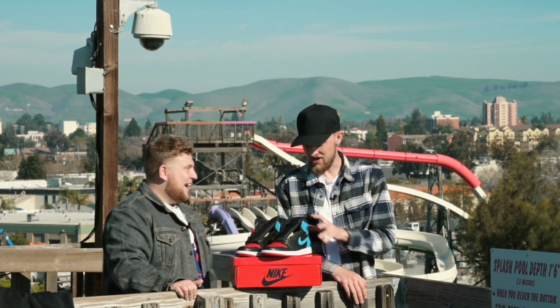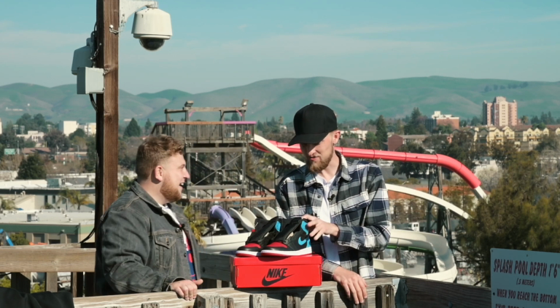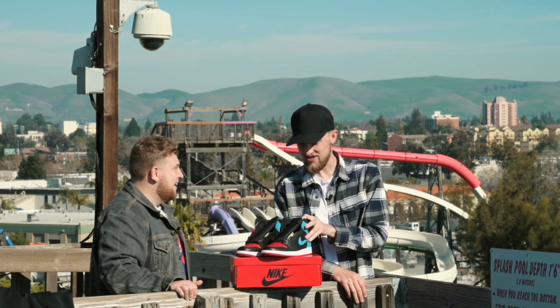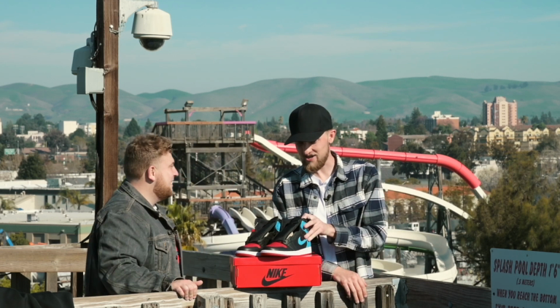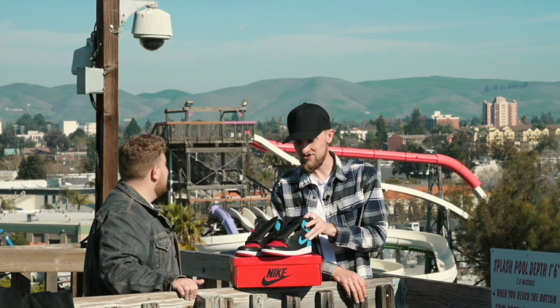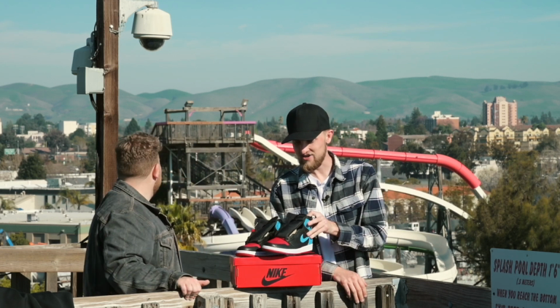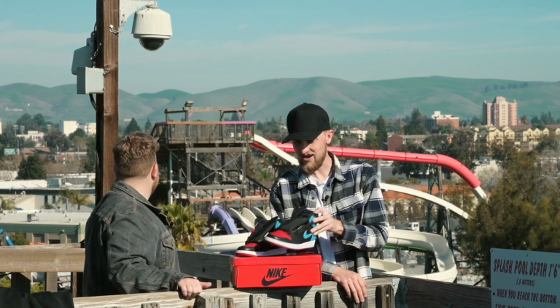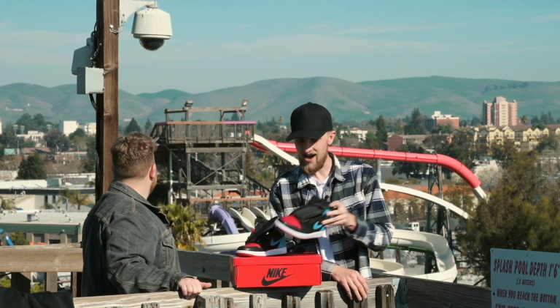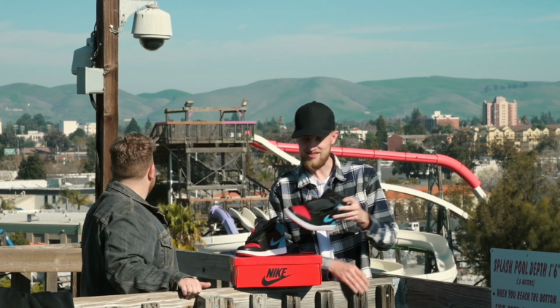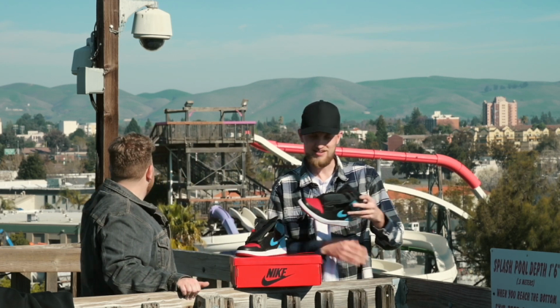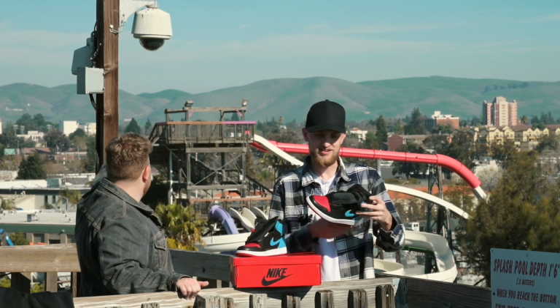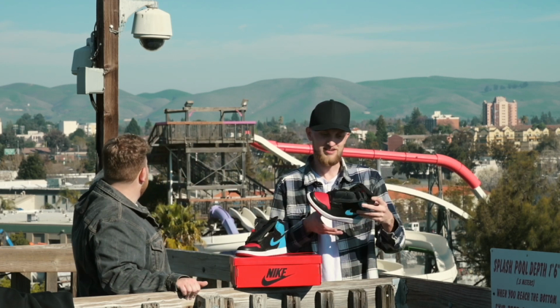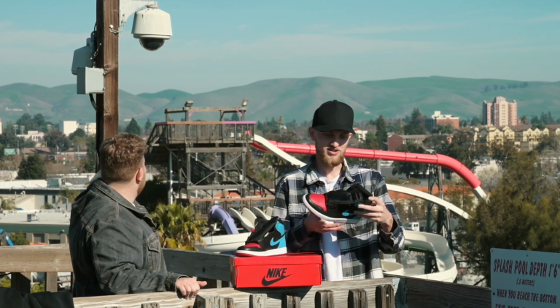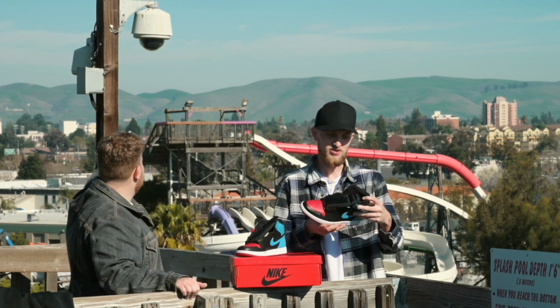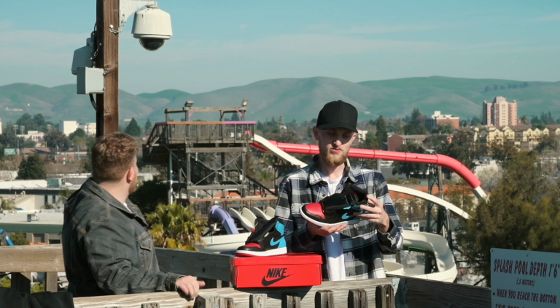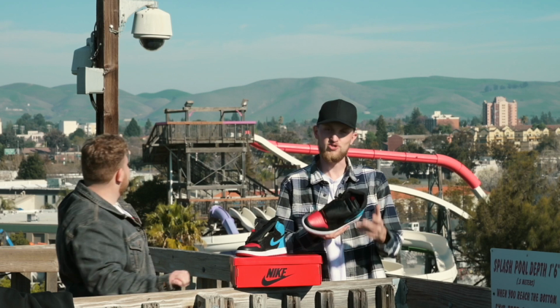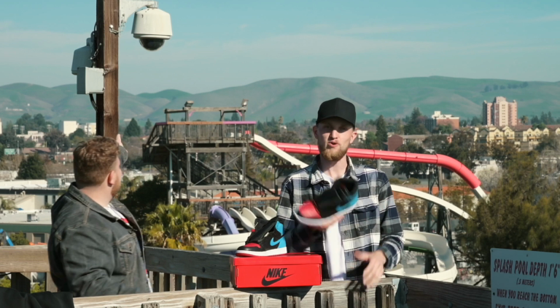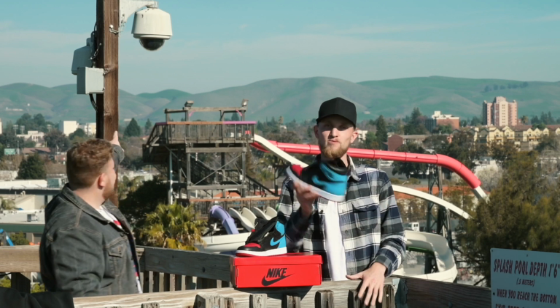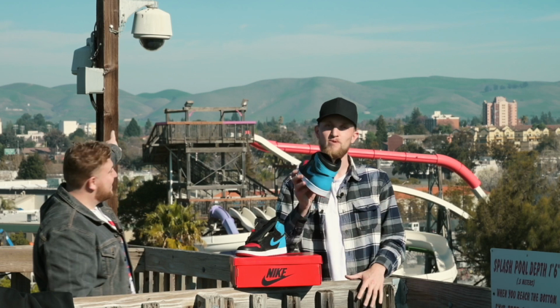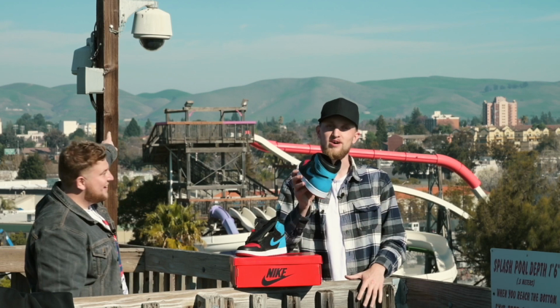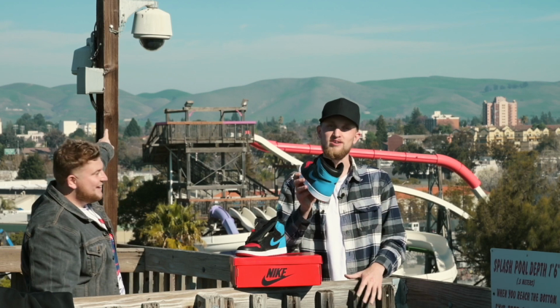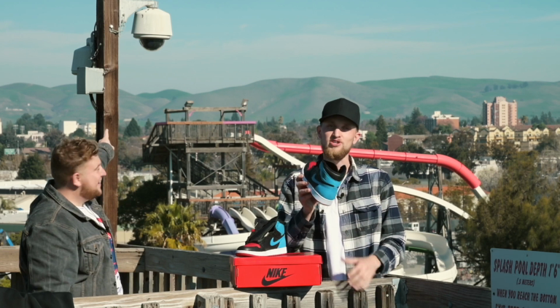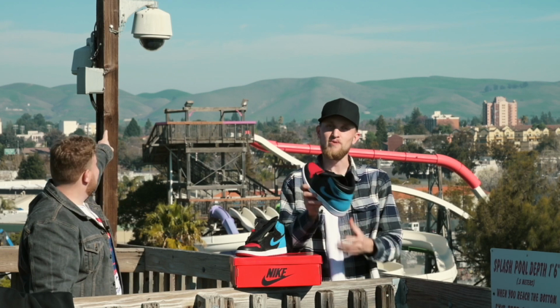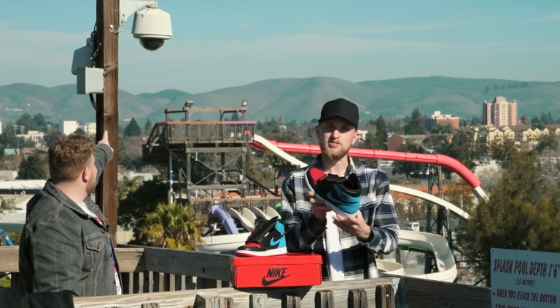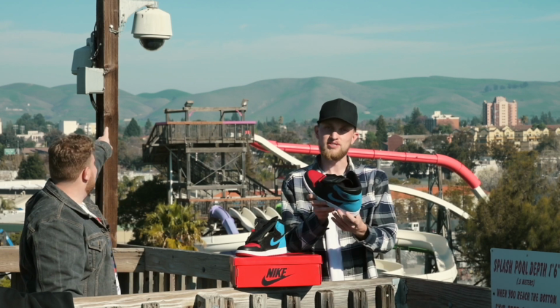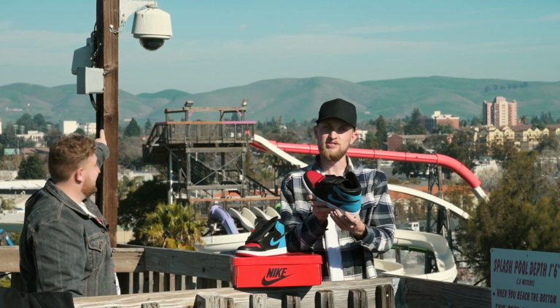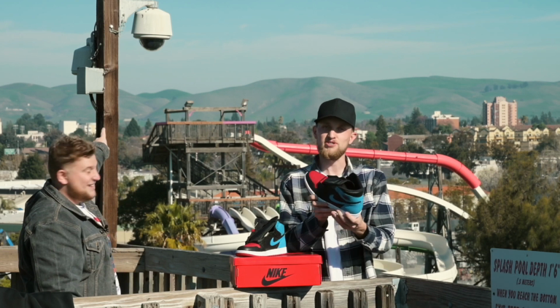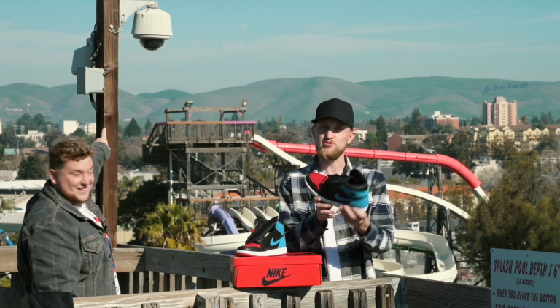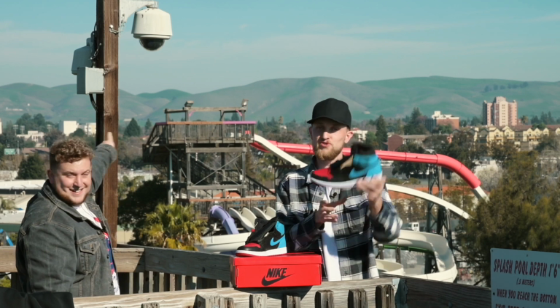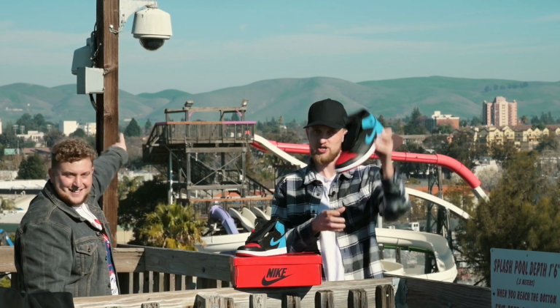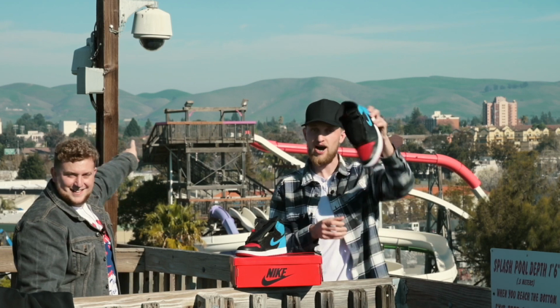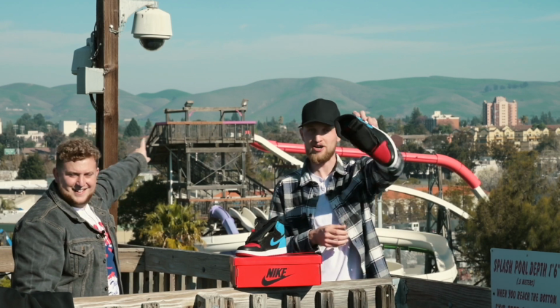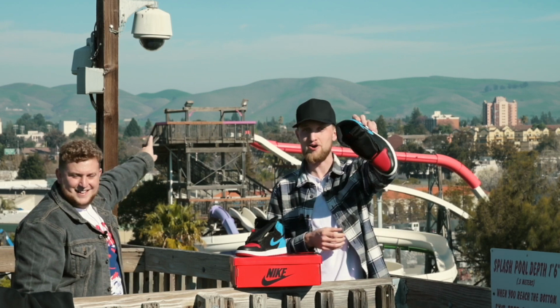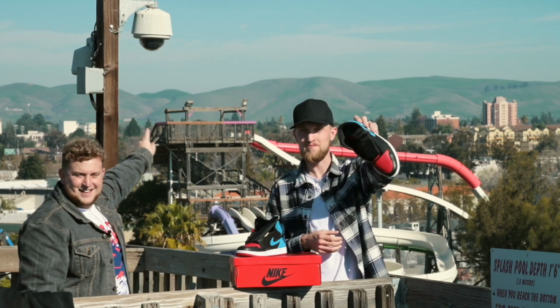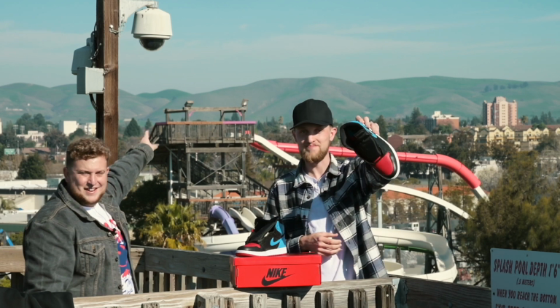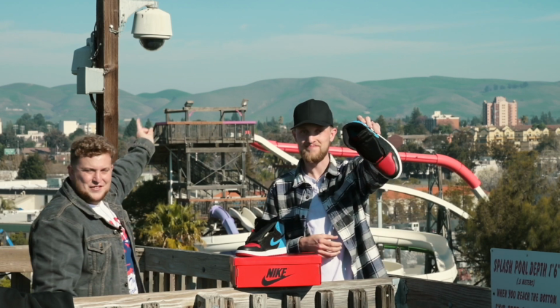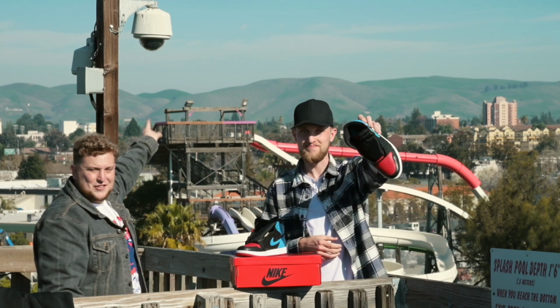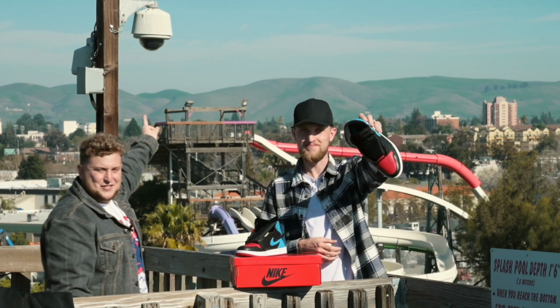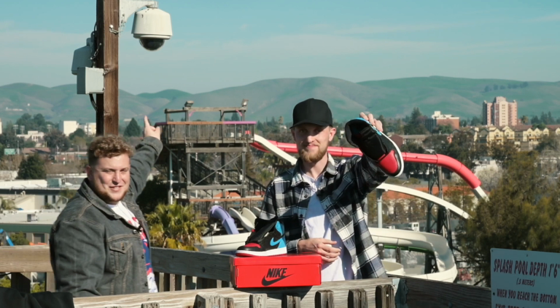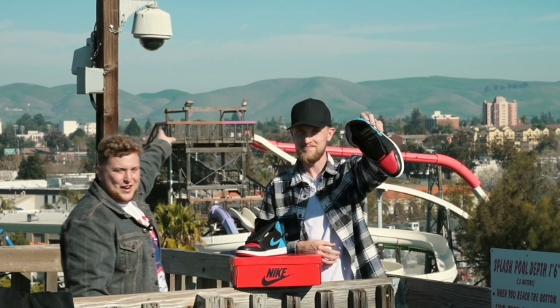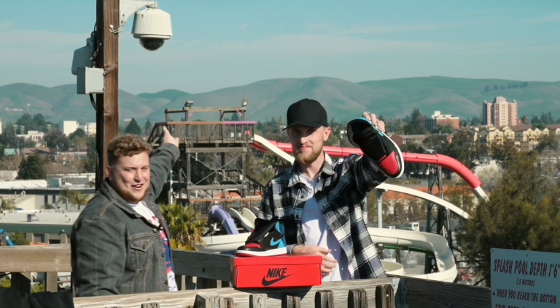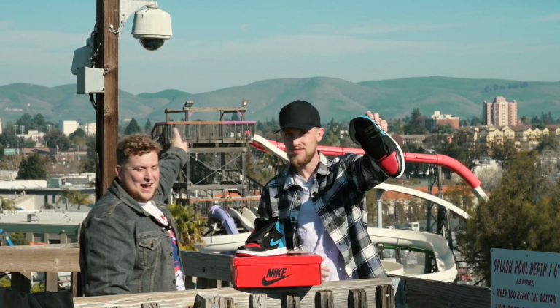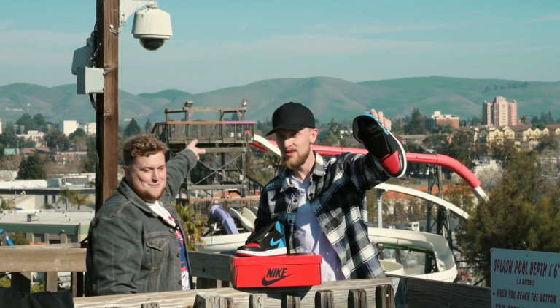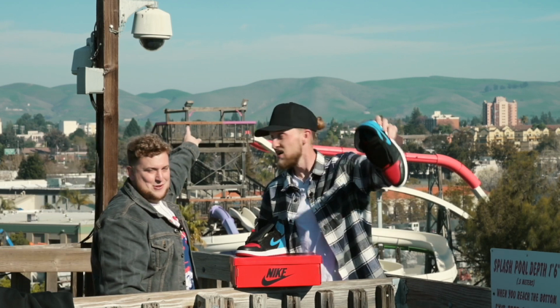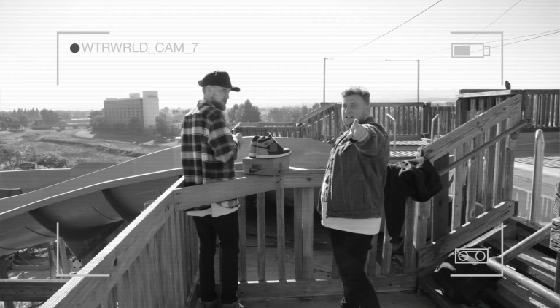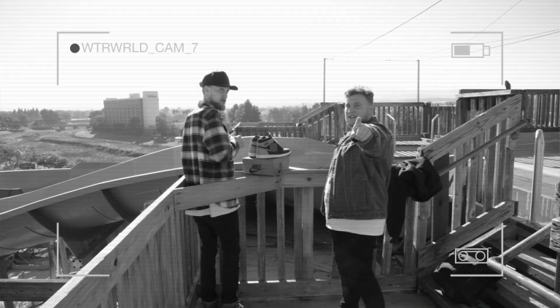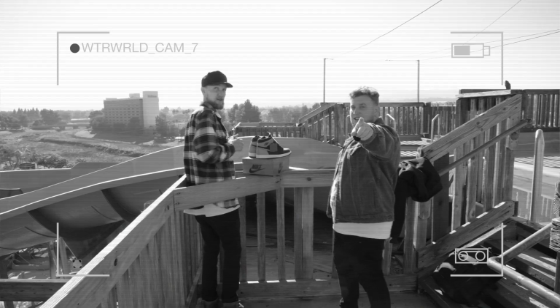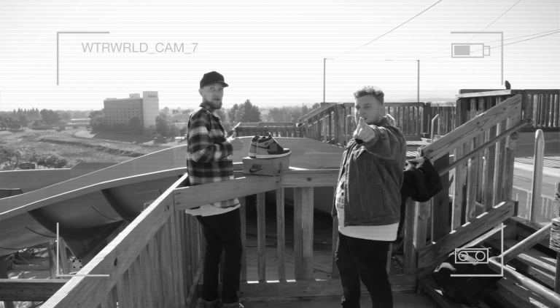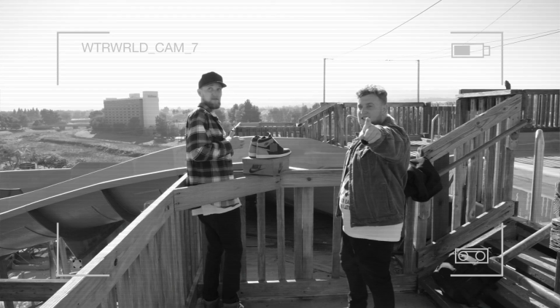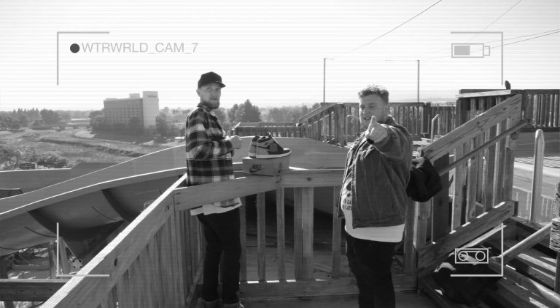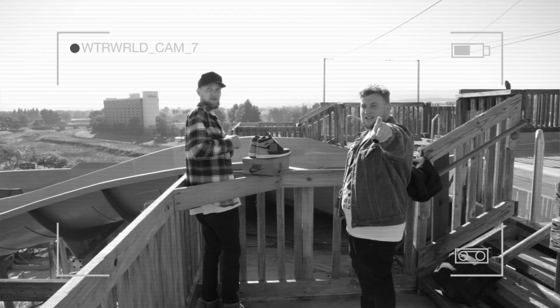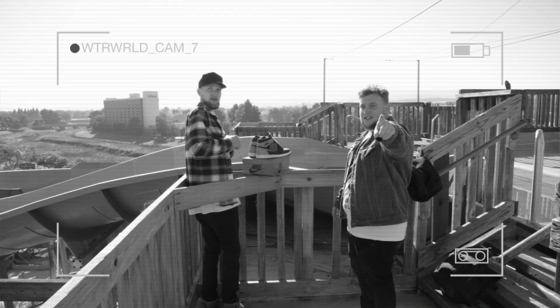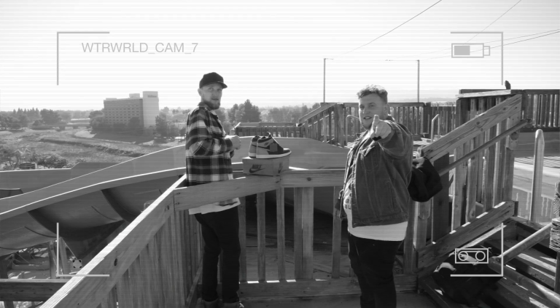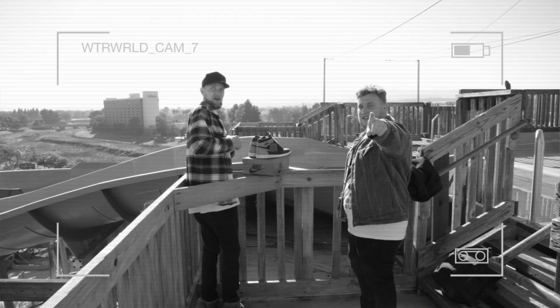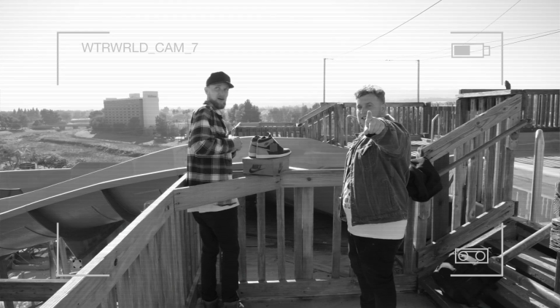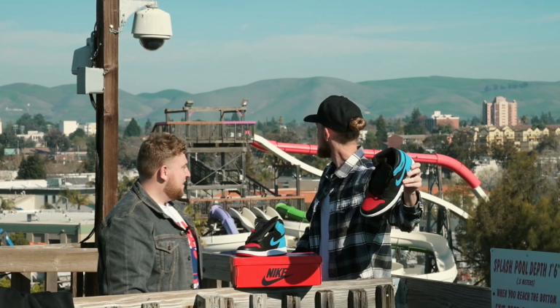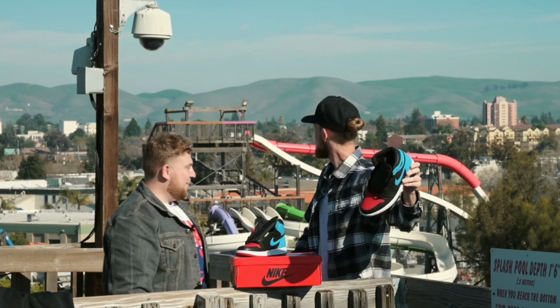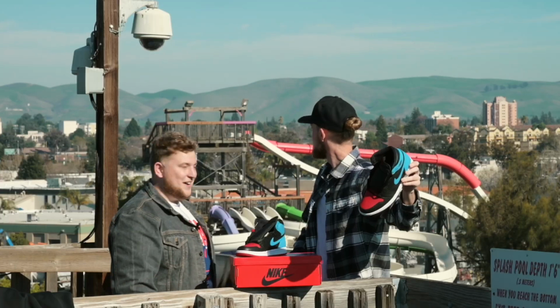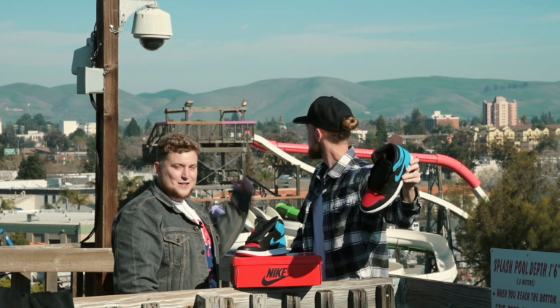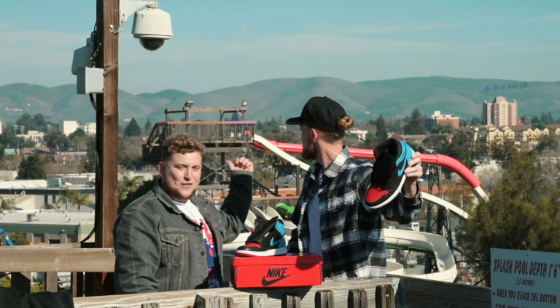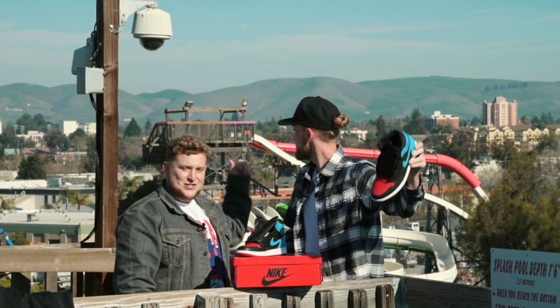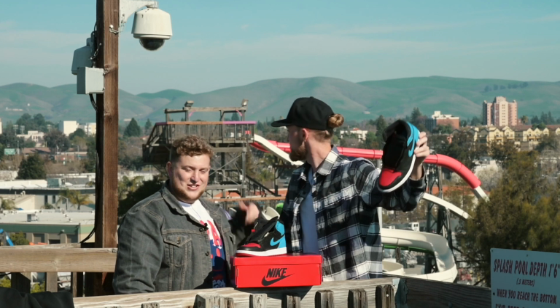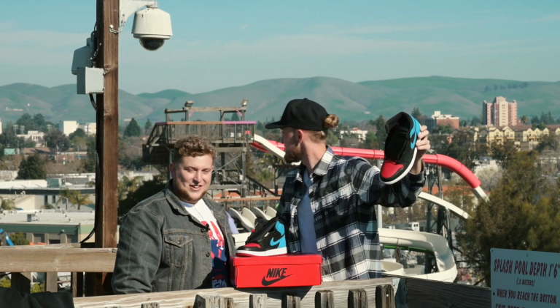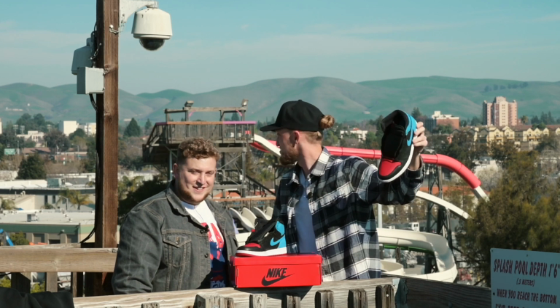Today we're taking a look at the new Jordan 1 UNC to Chicago. There's a security camera — they're watching us. Yeah, they get the first look.